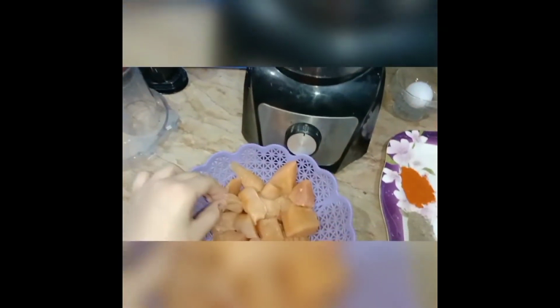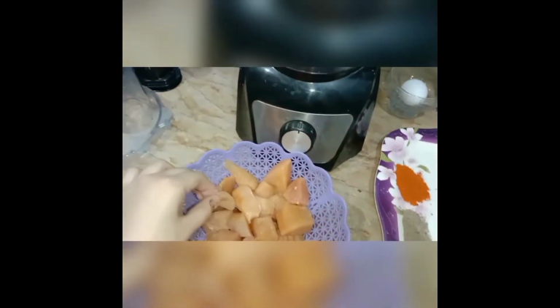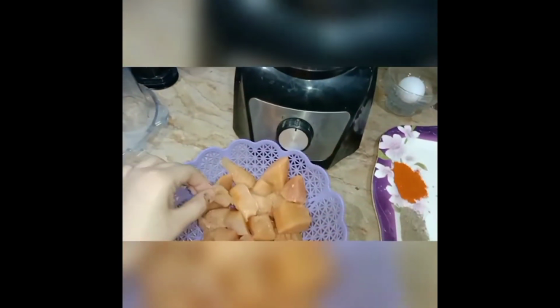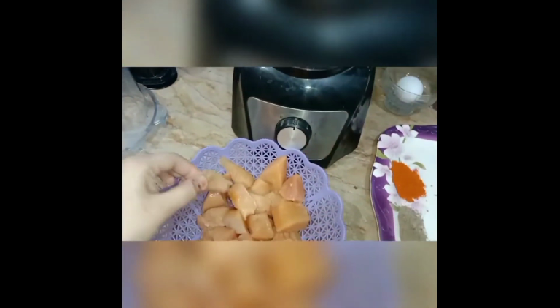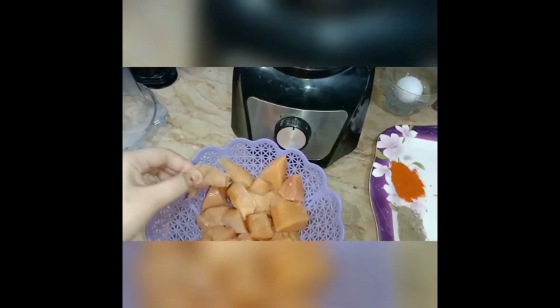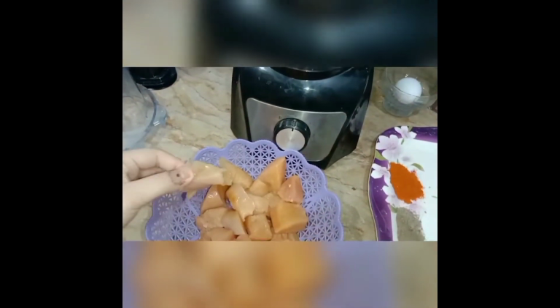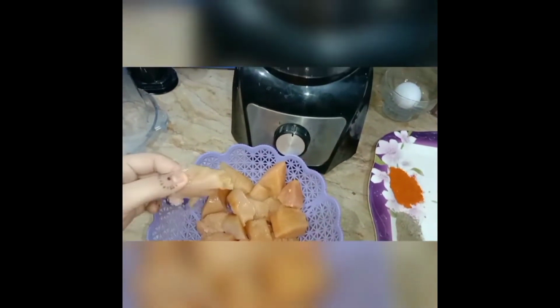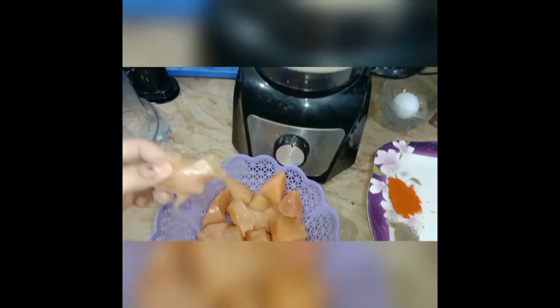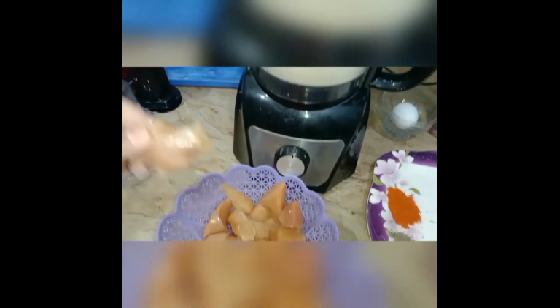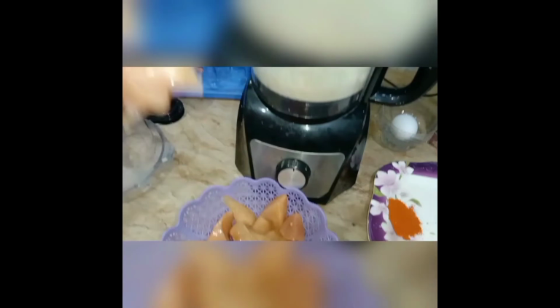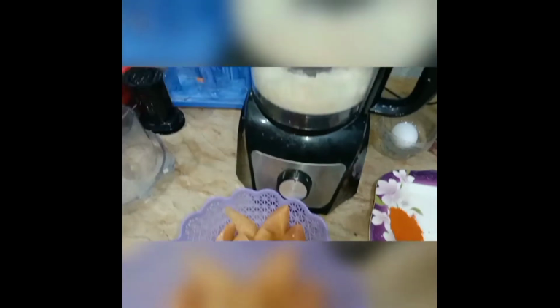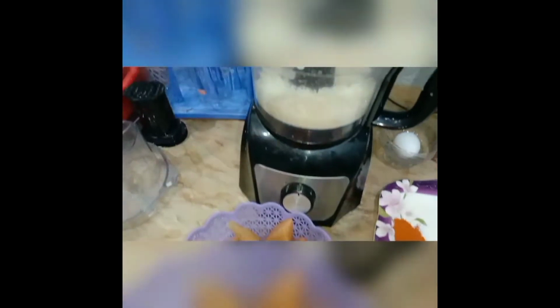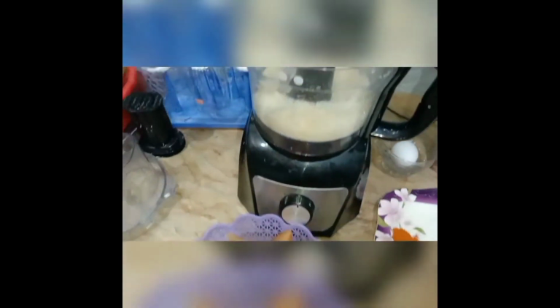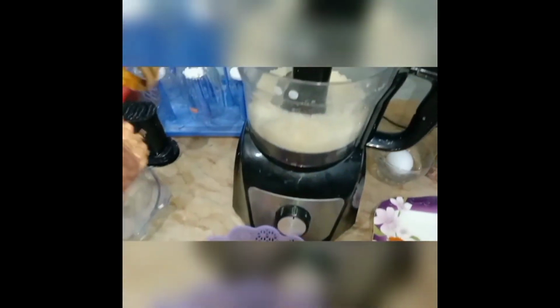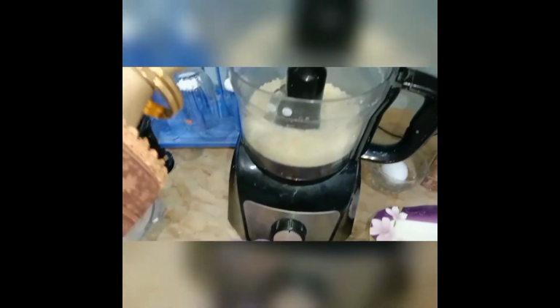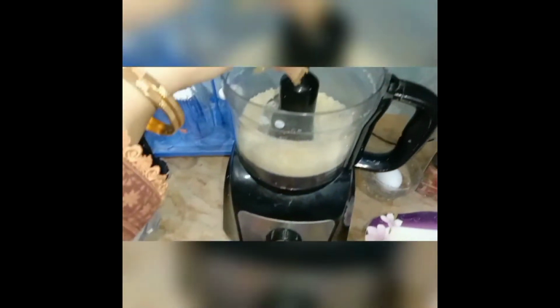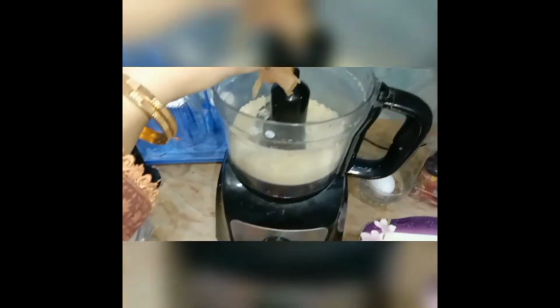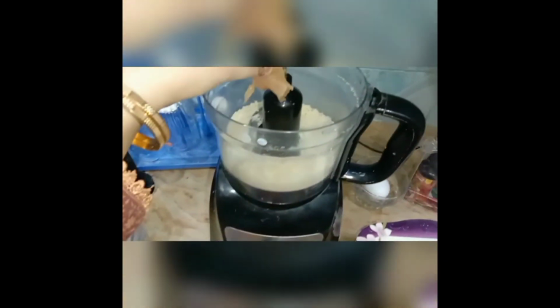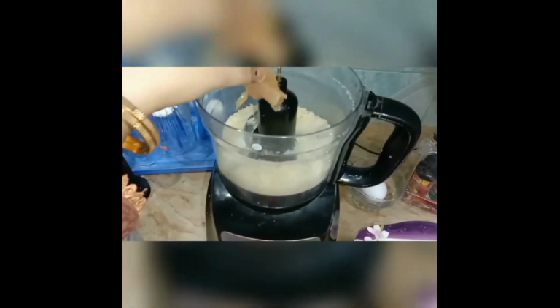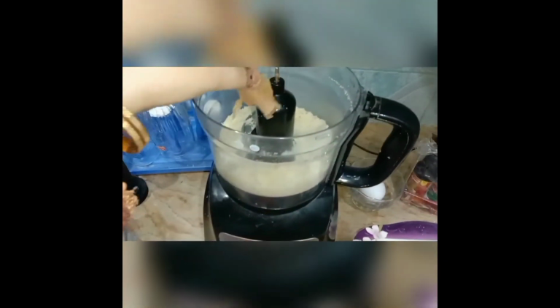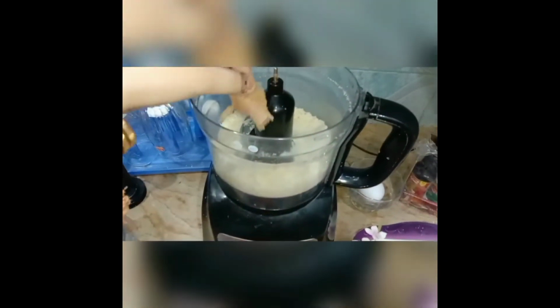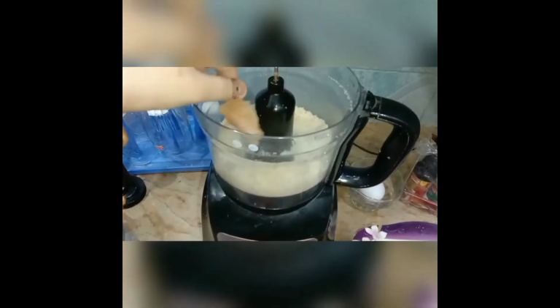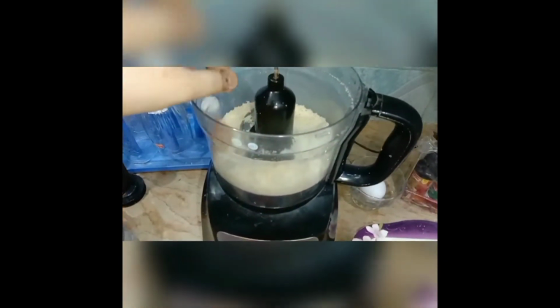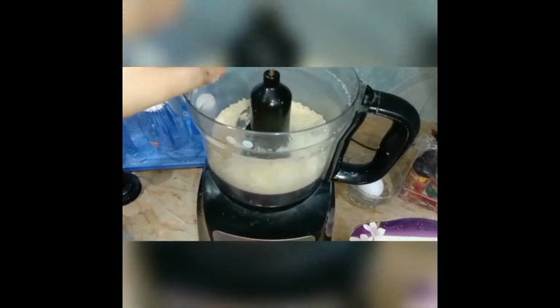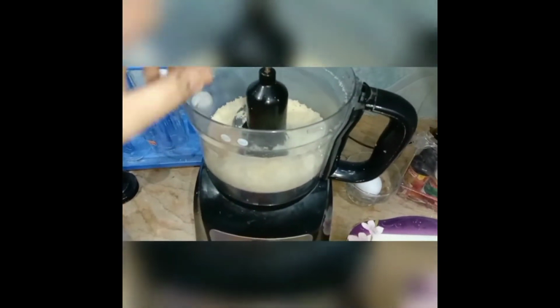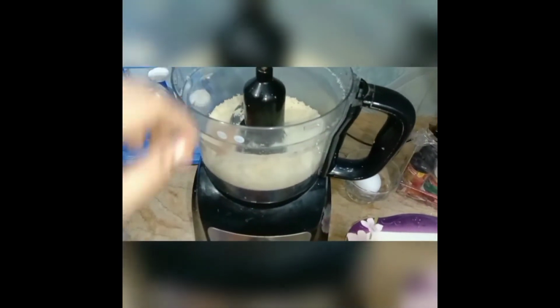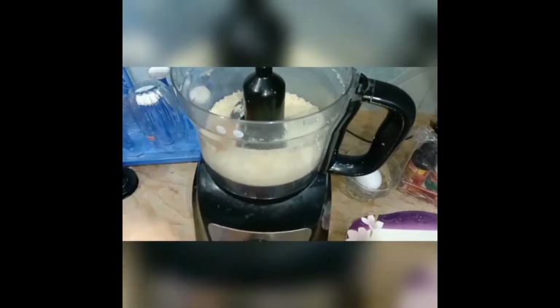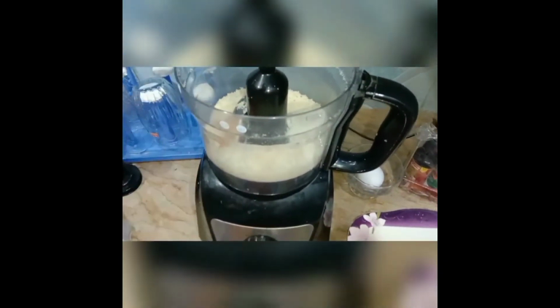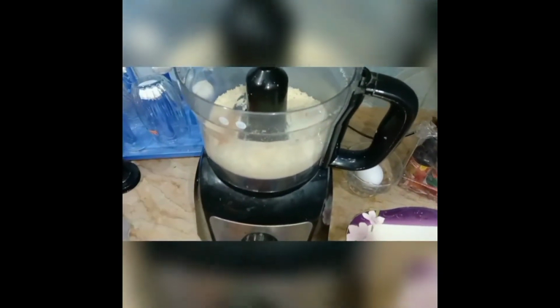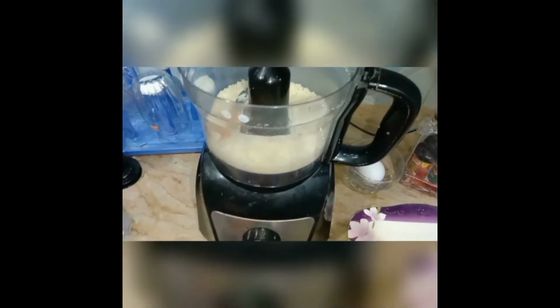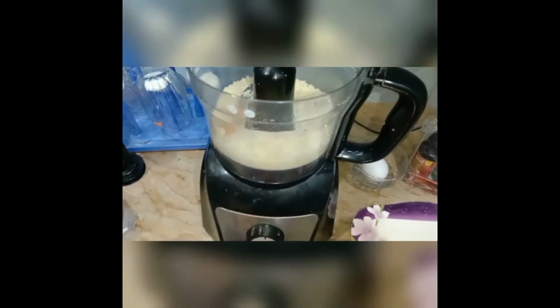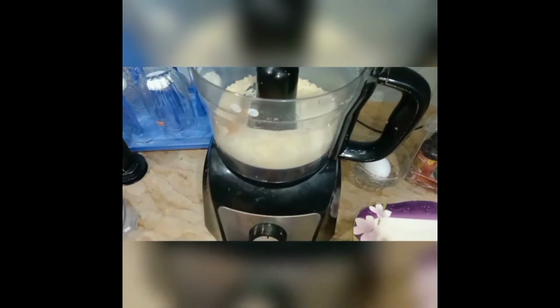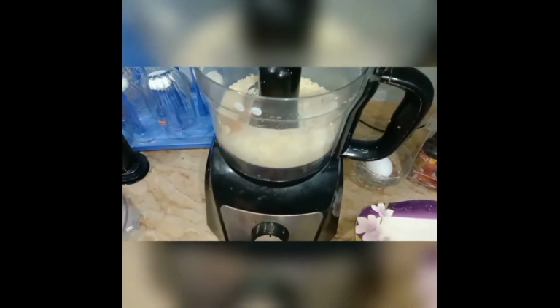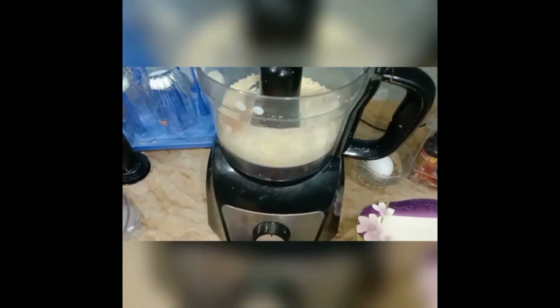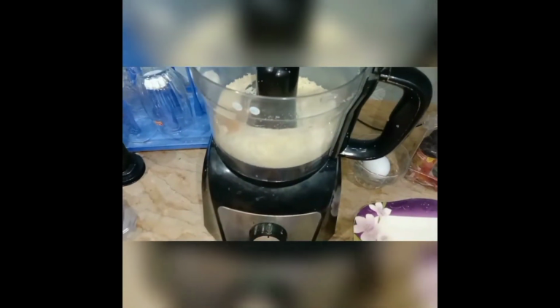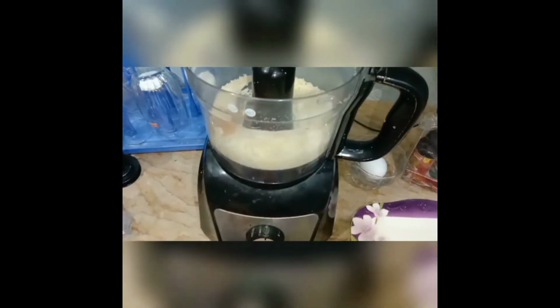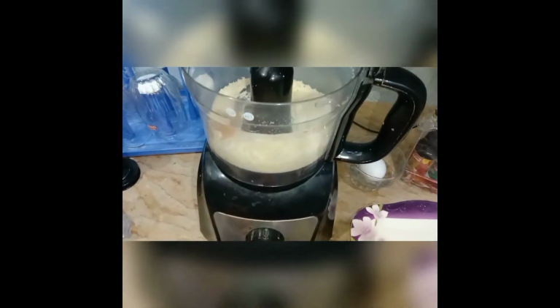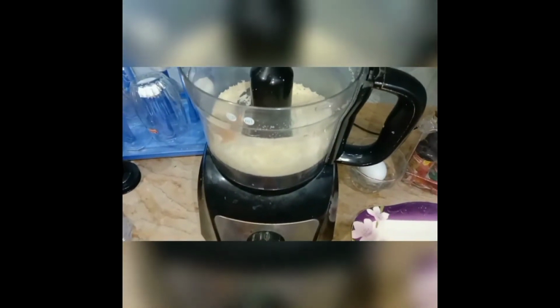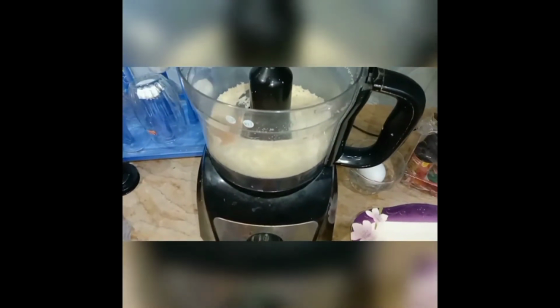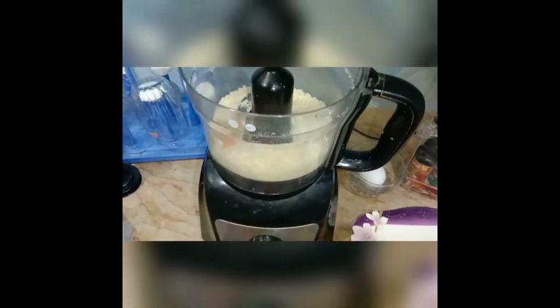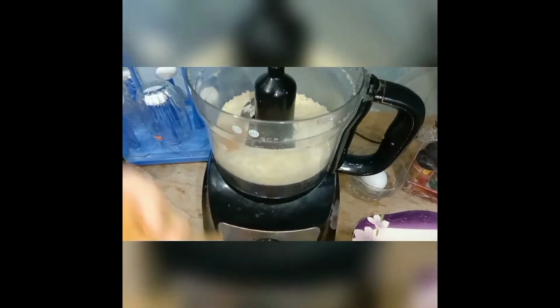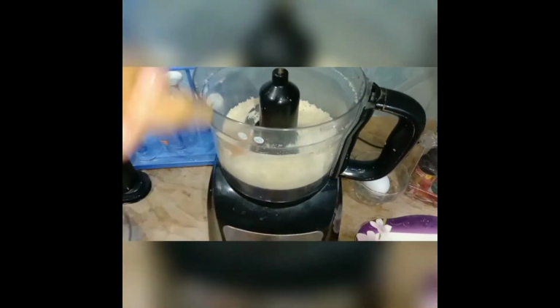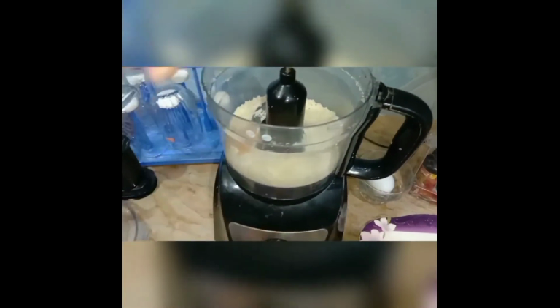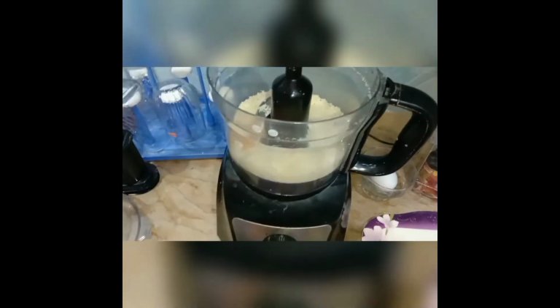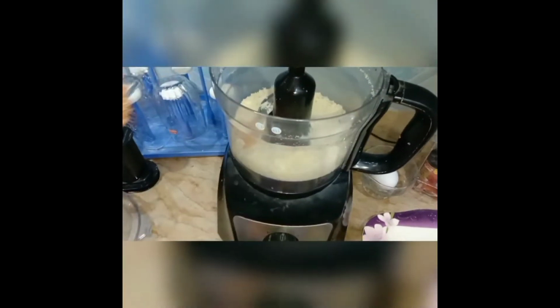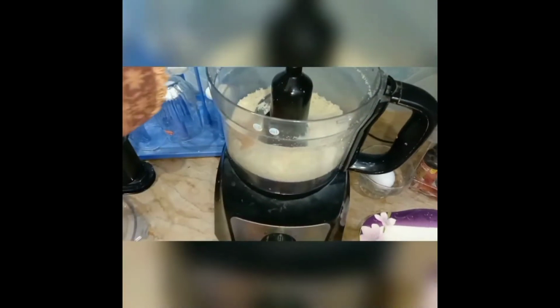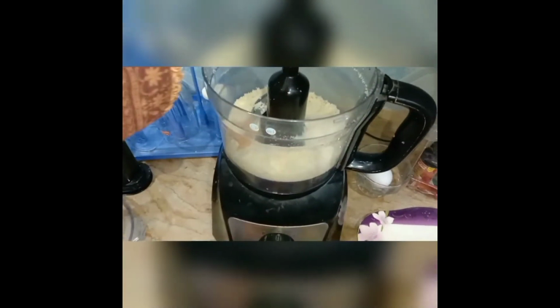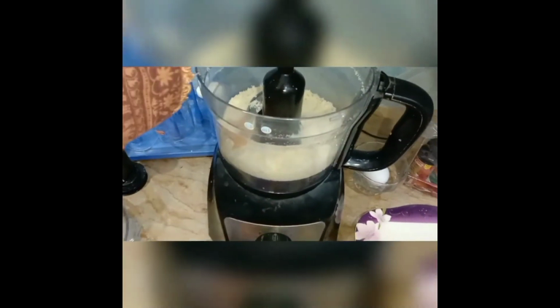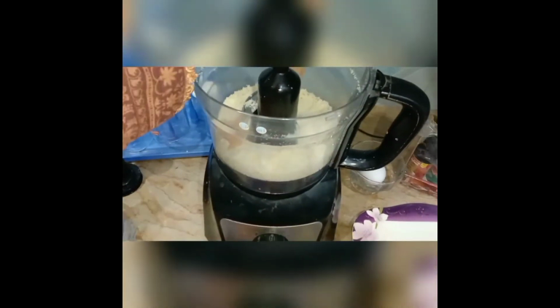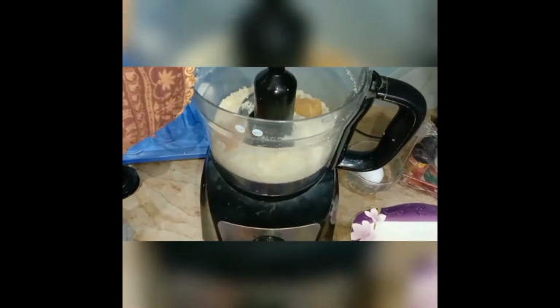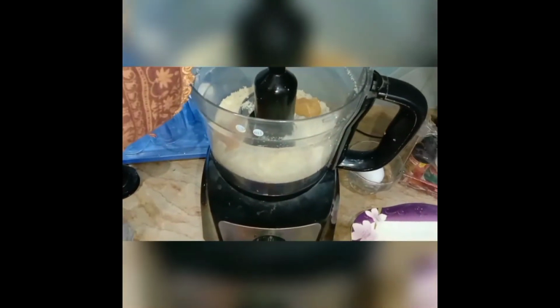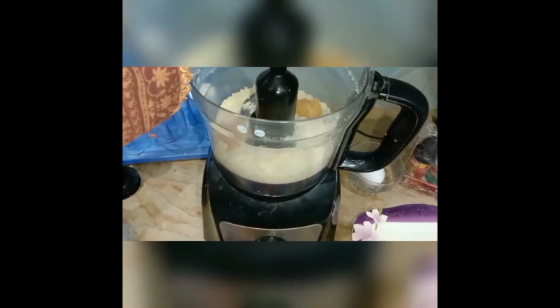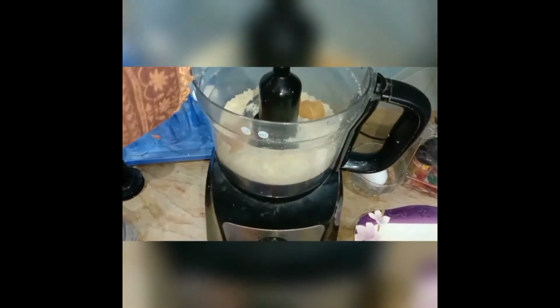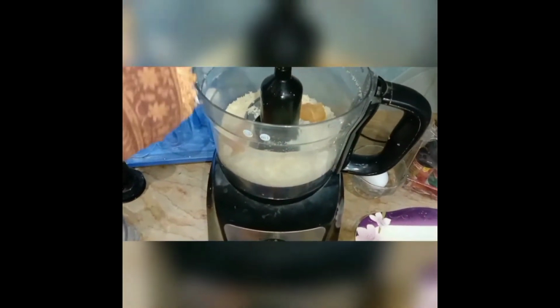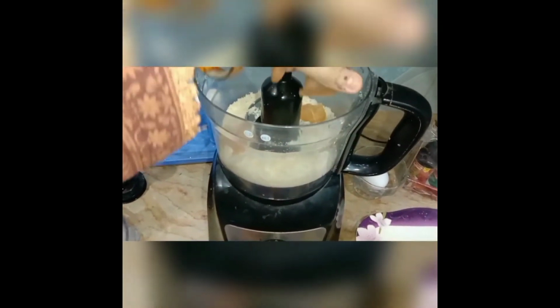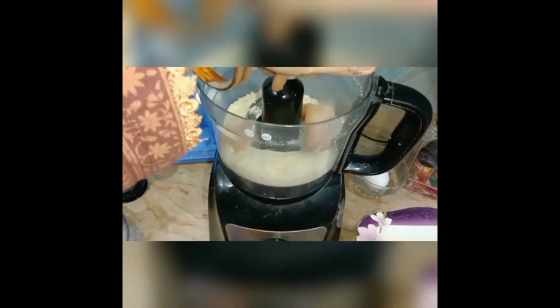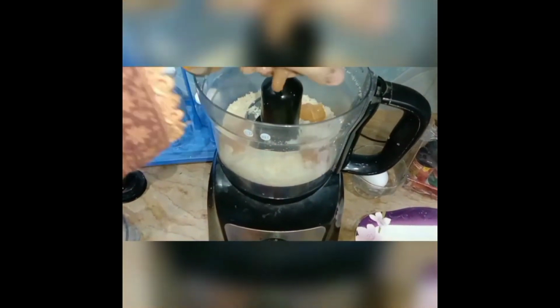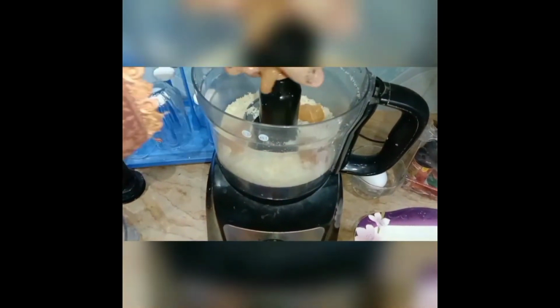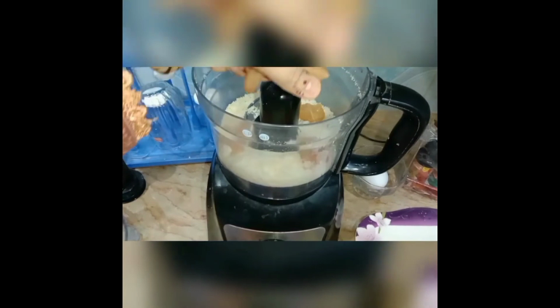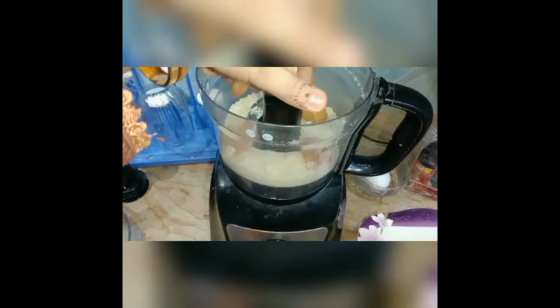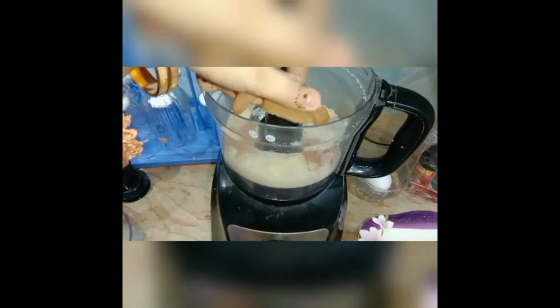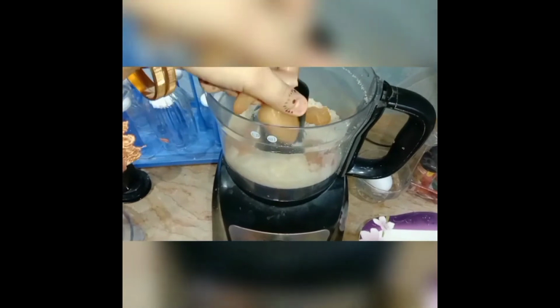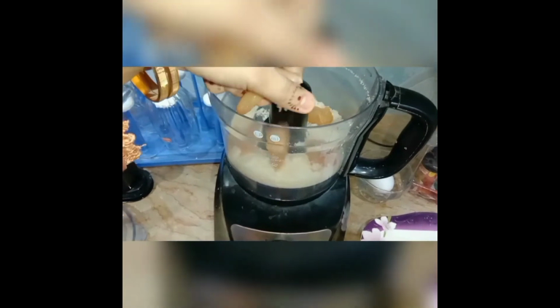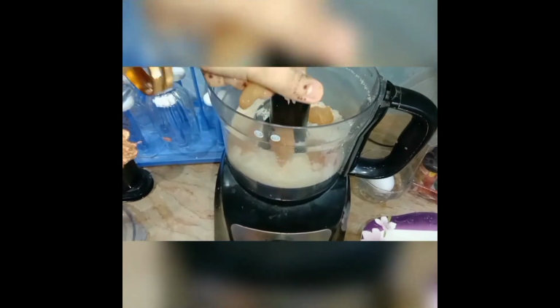After that, we have prepared the chicken and shaped it one by one. And then we have grated this.